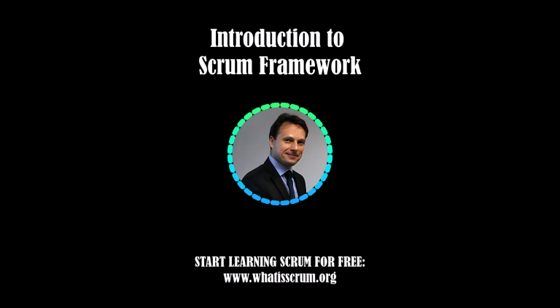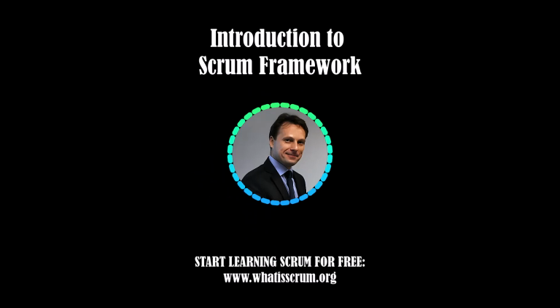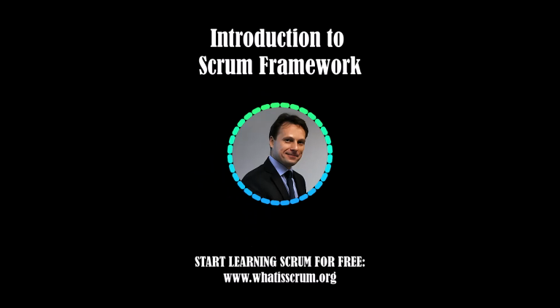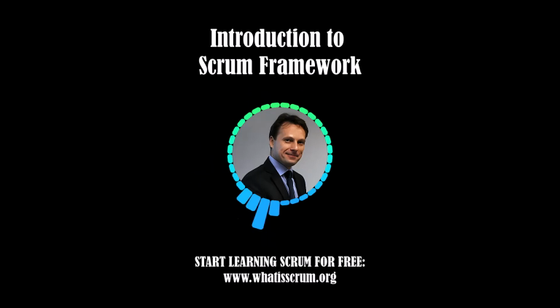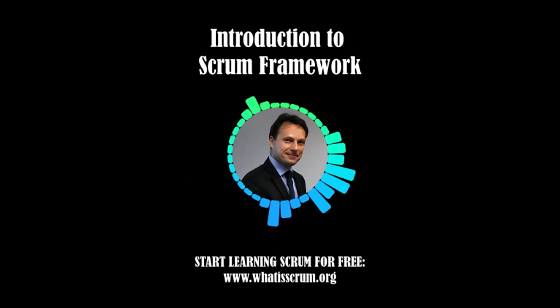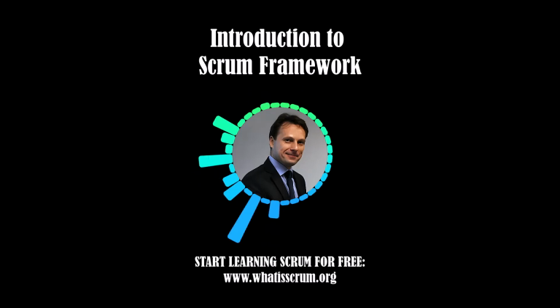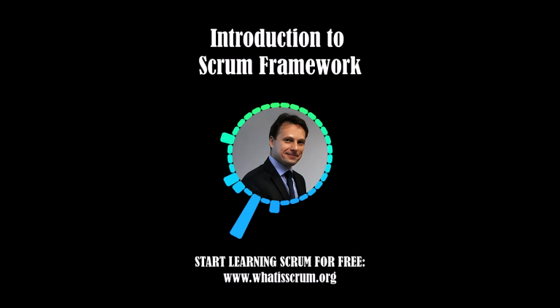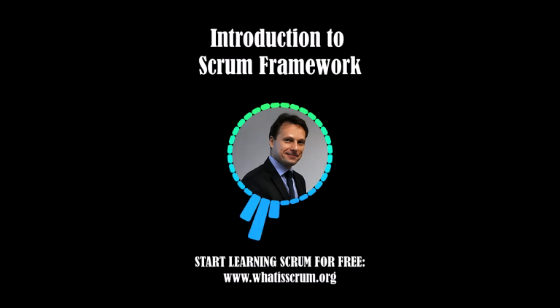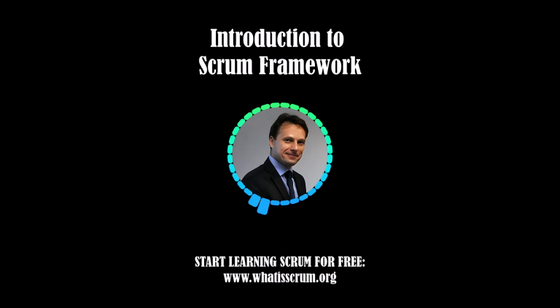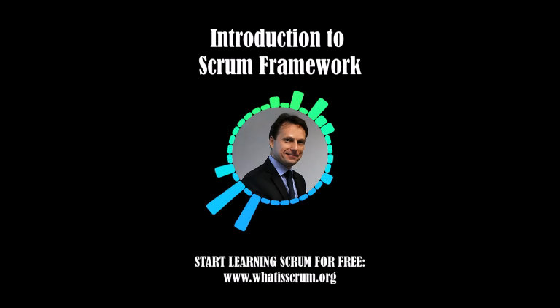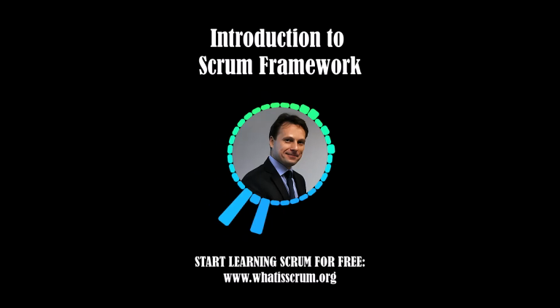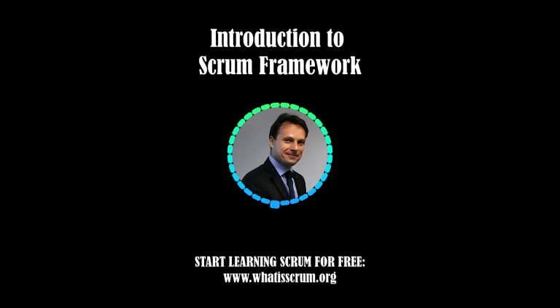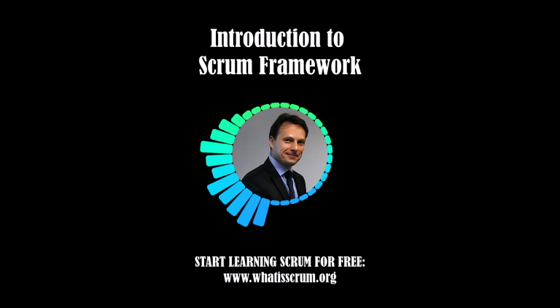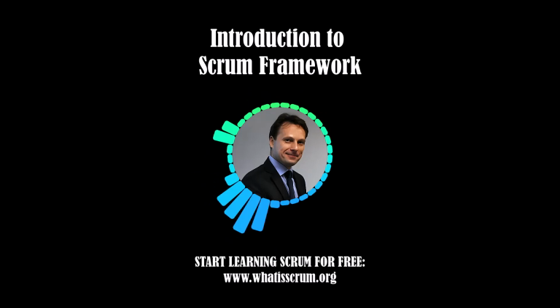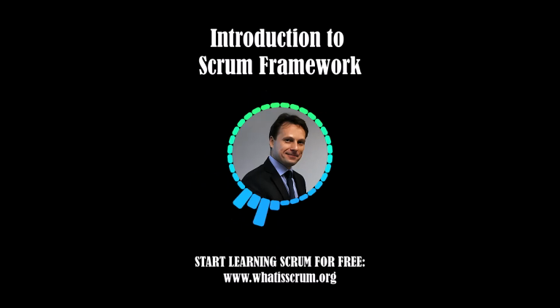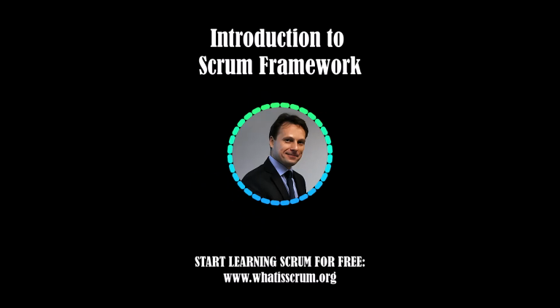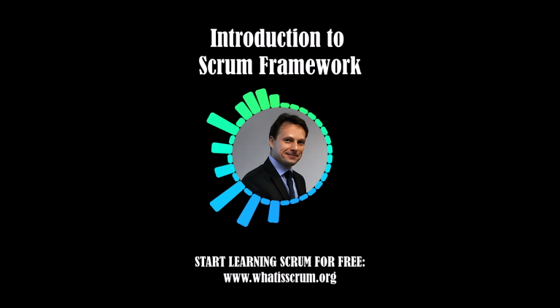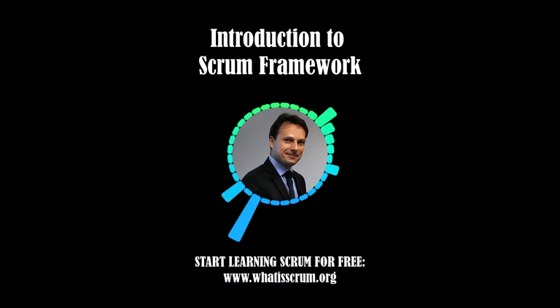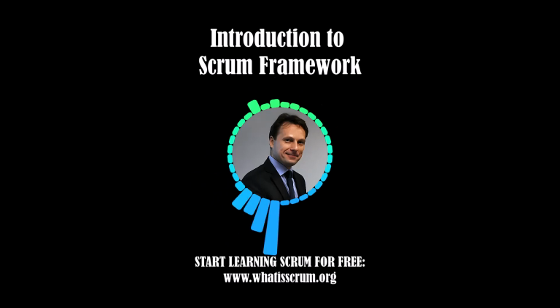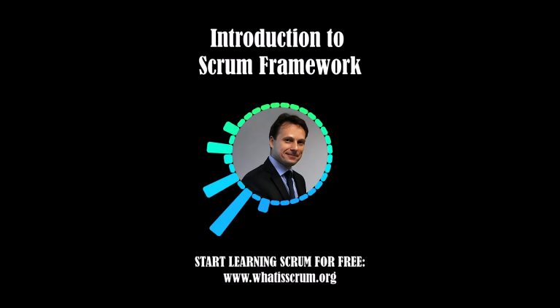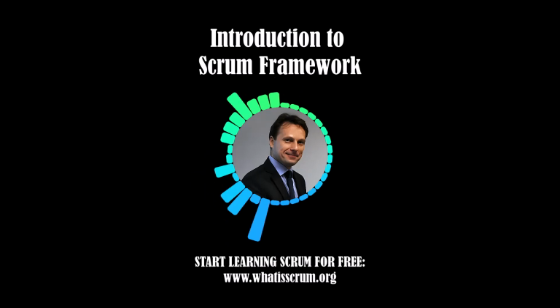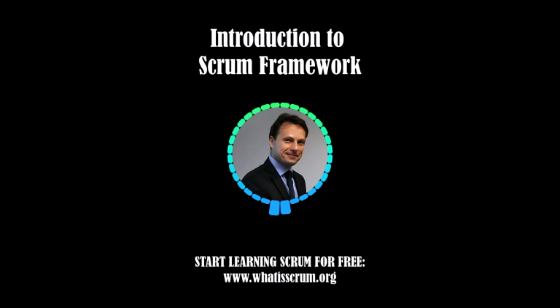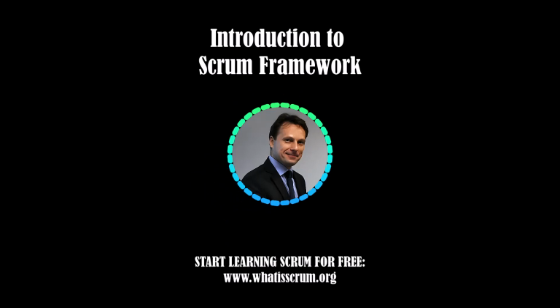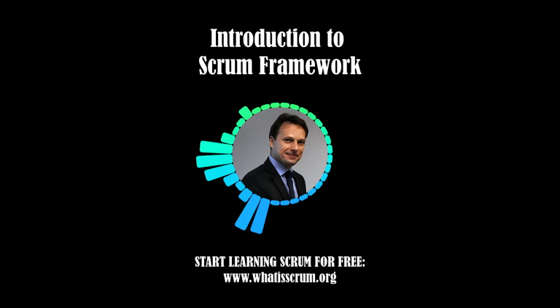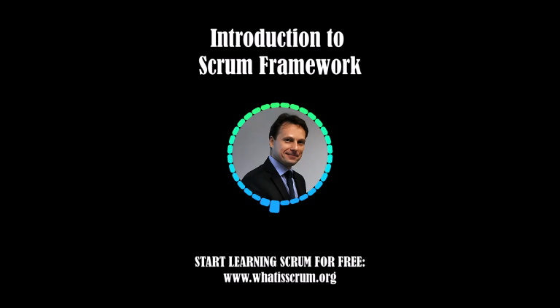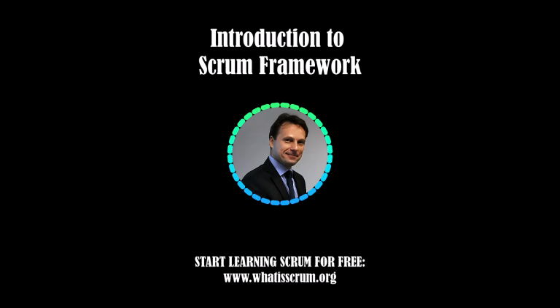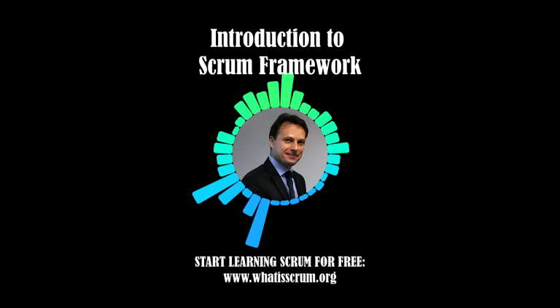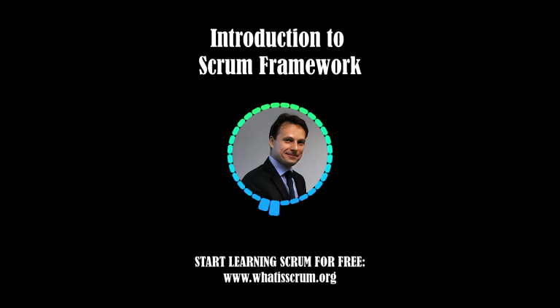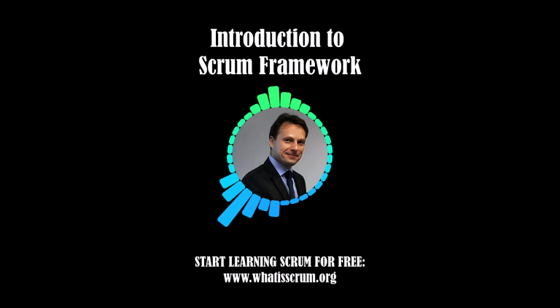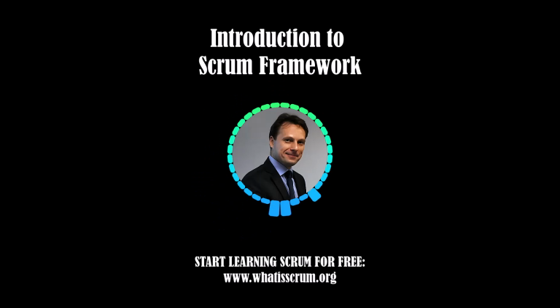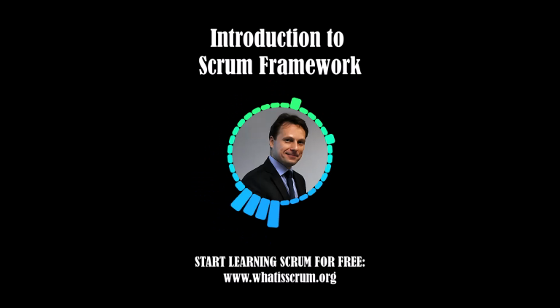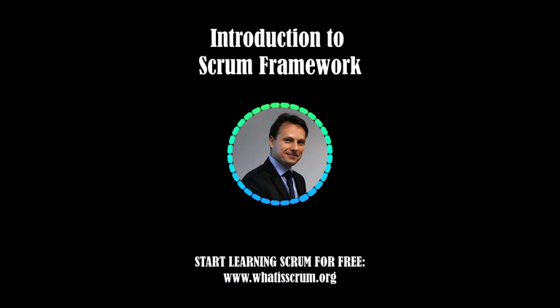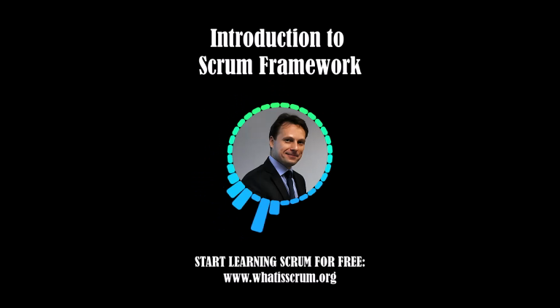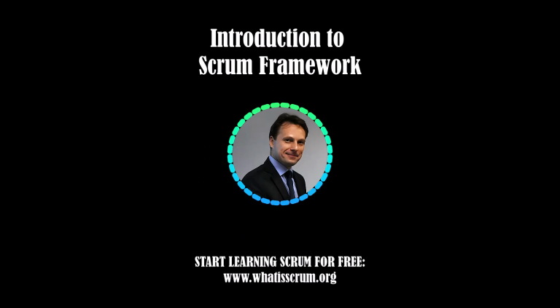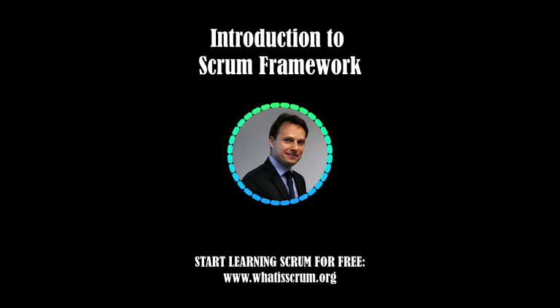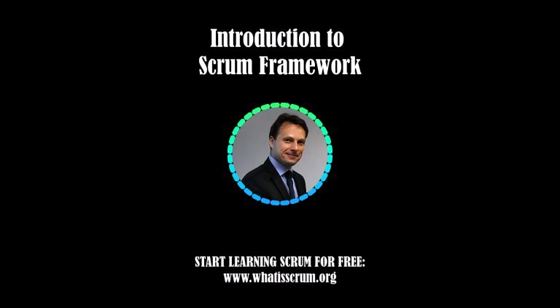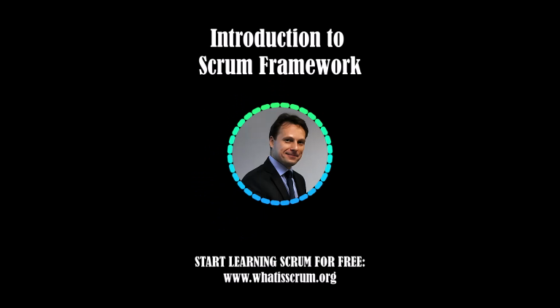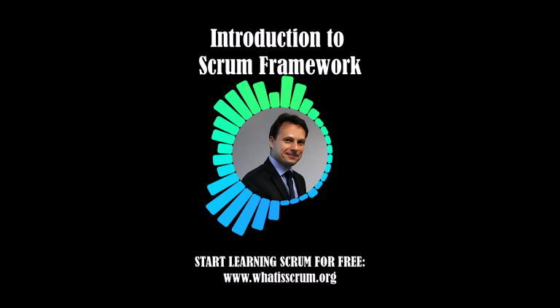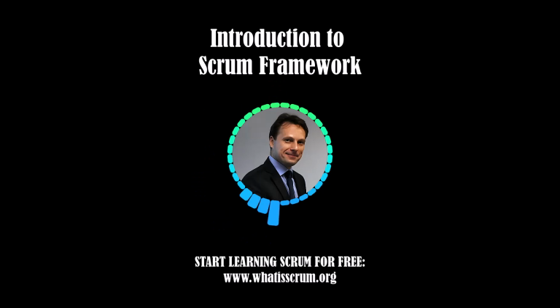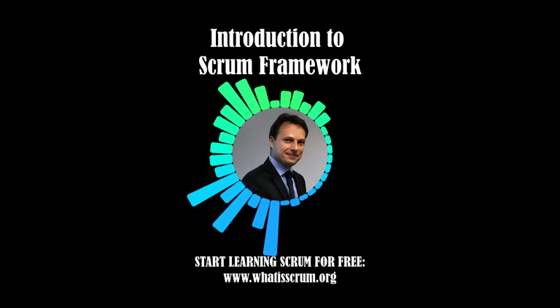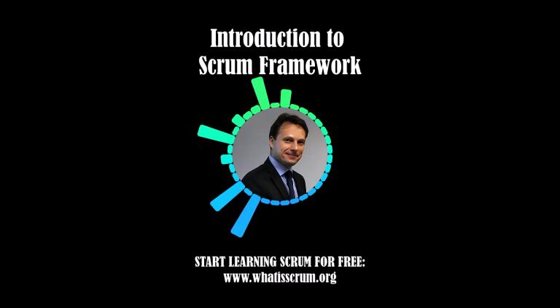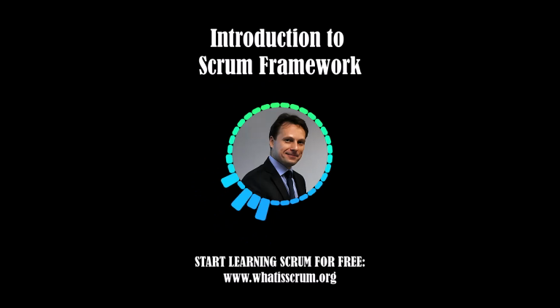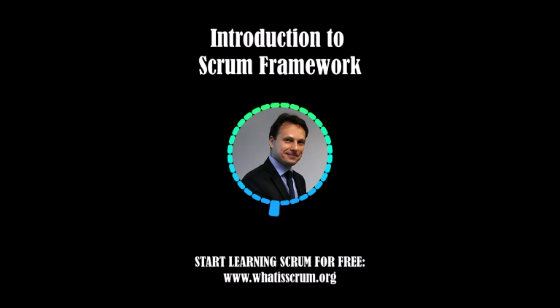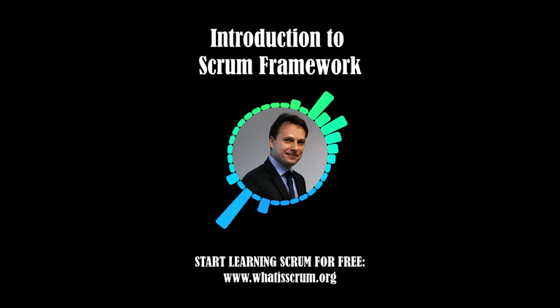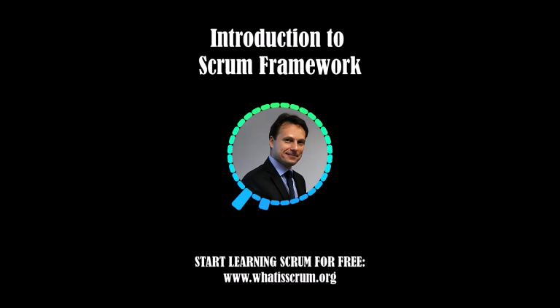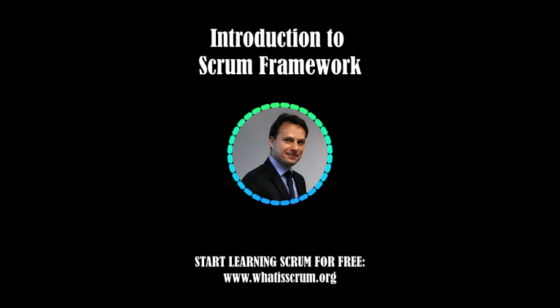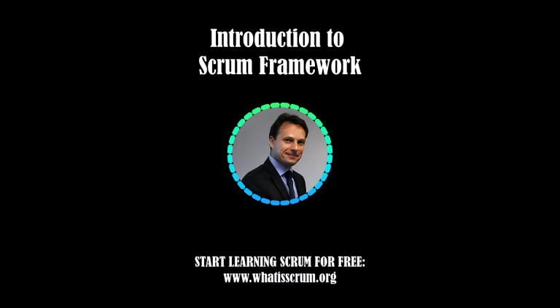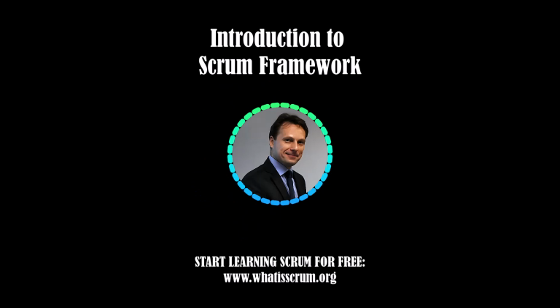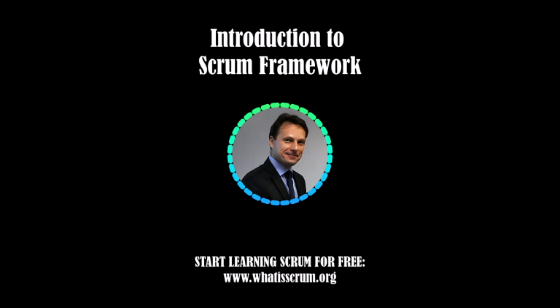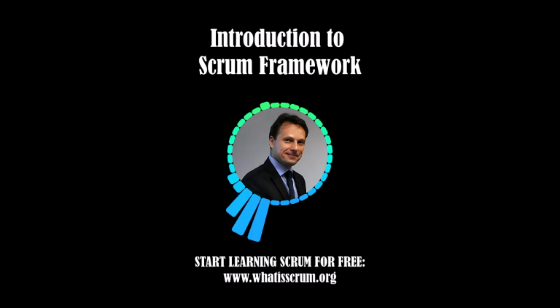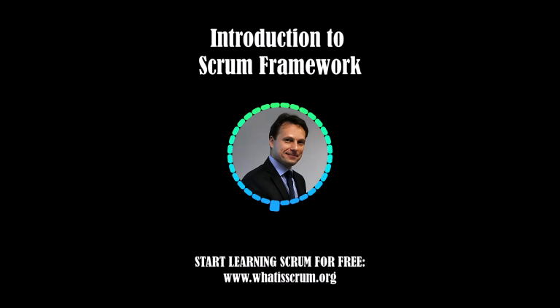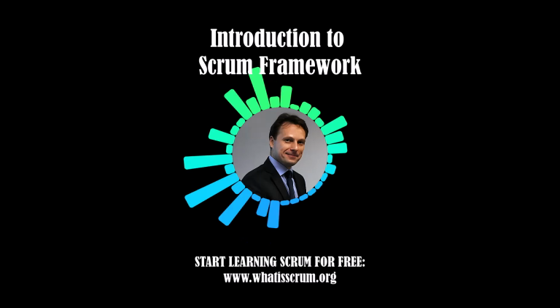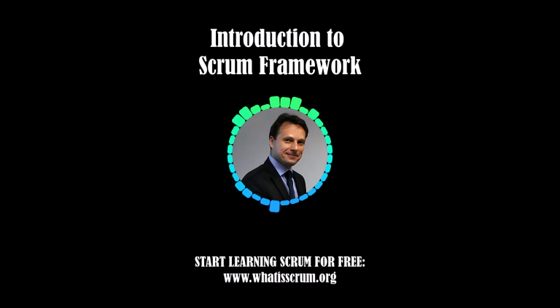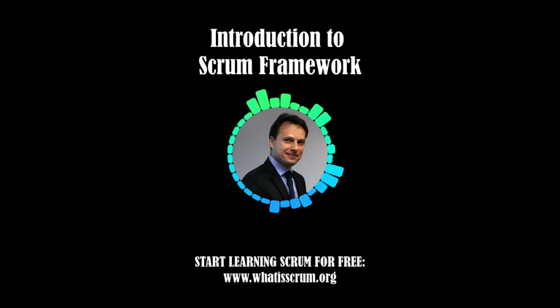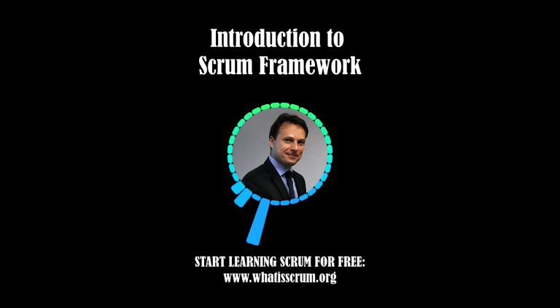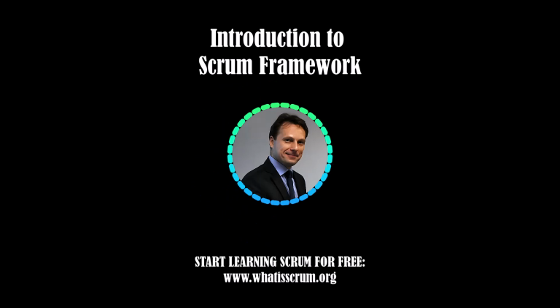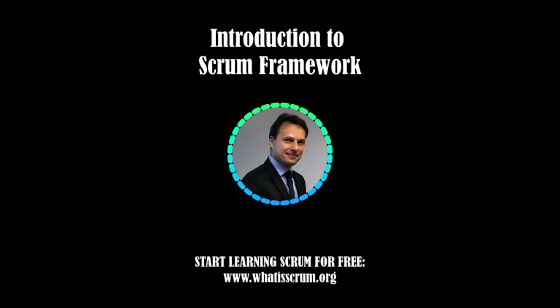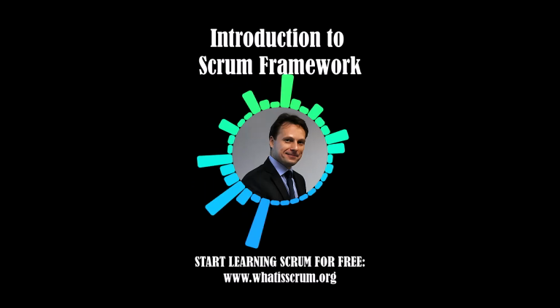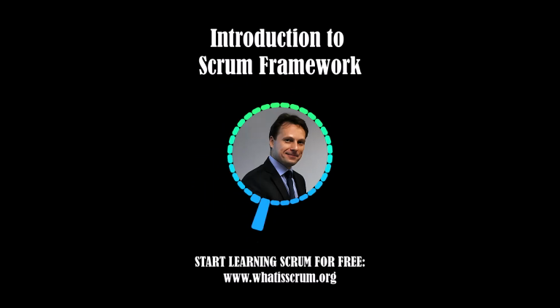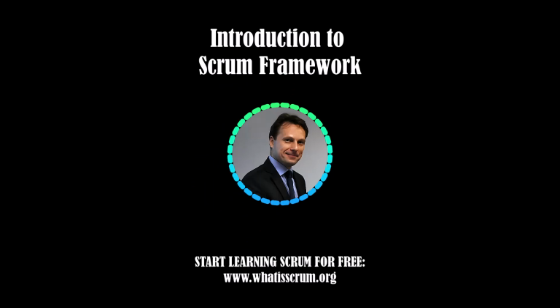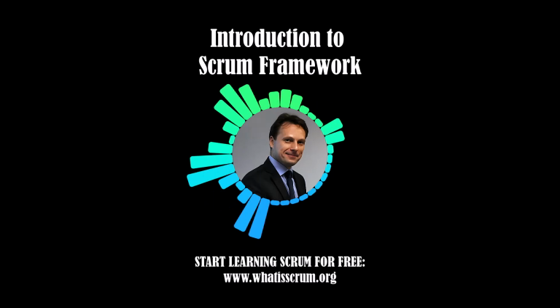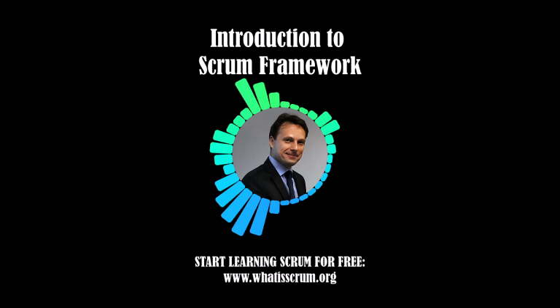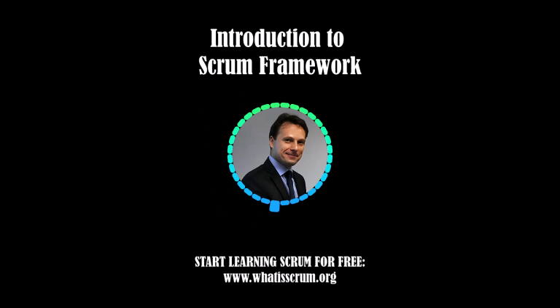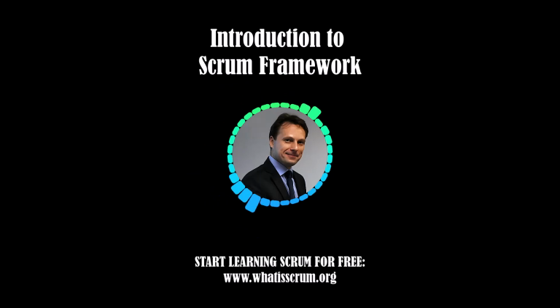Scrum is based on three pillars: transparency, inspection, and adaptation.